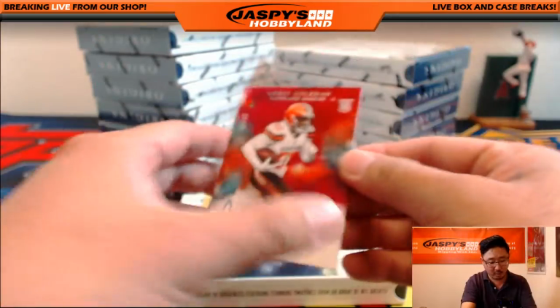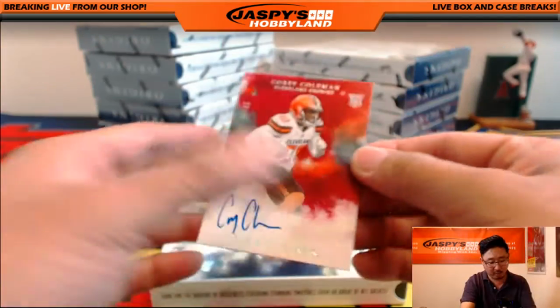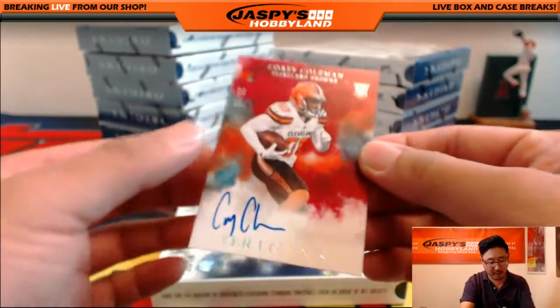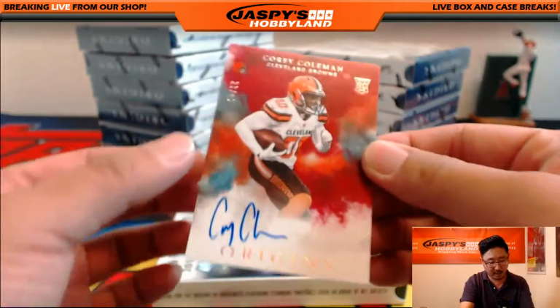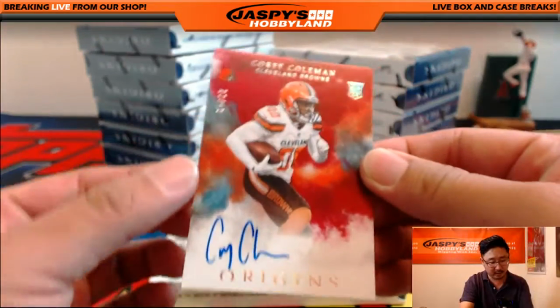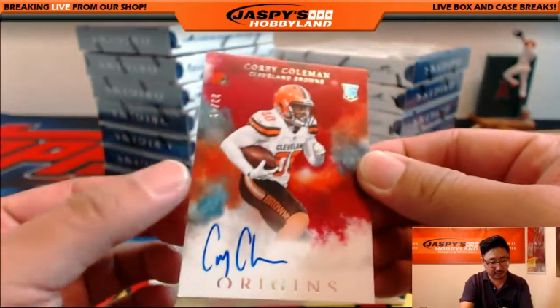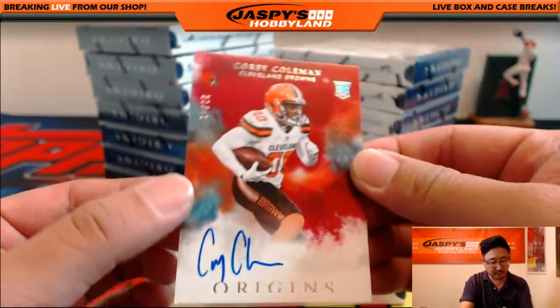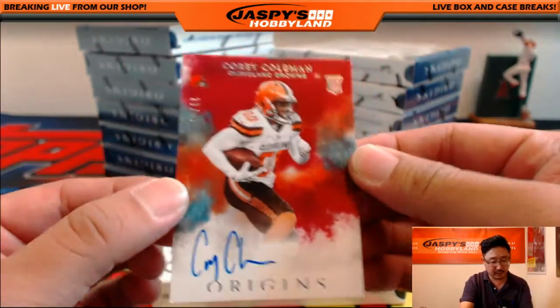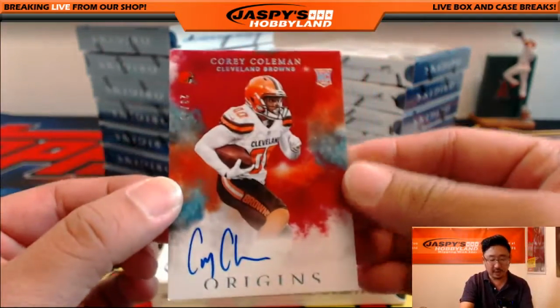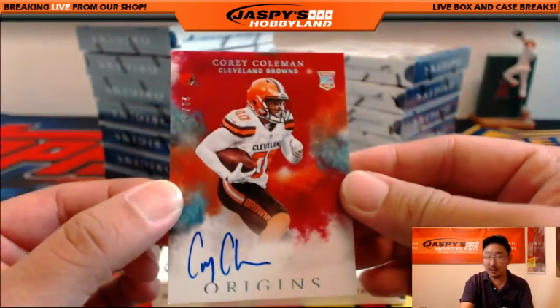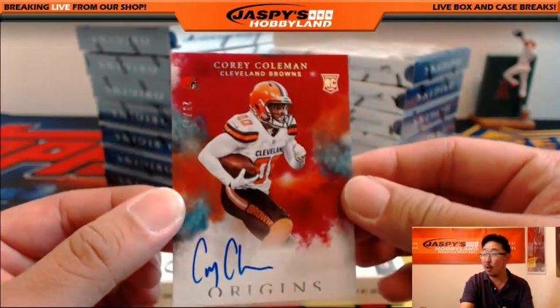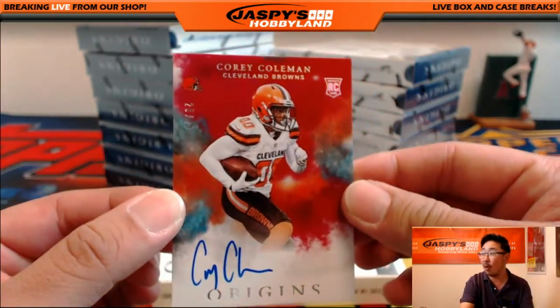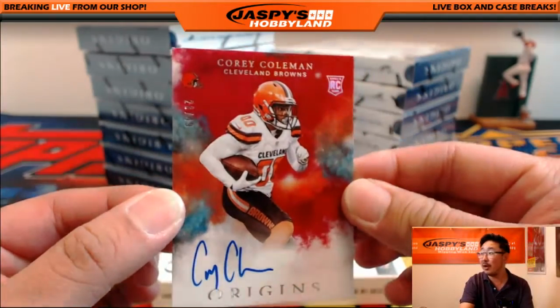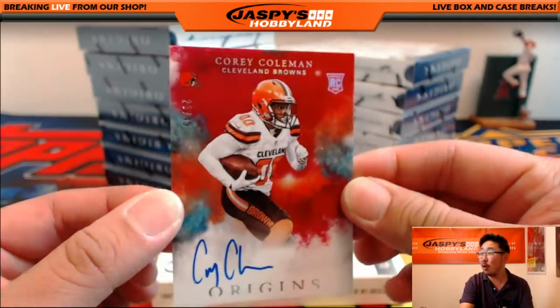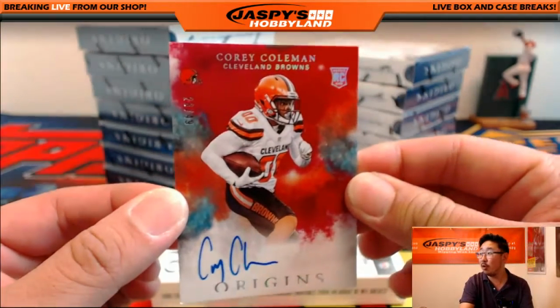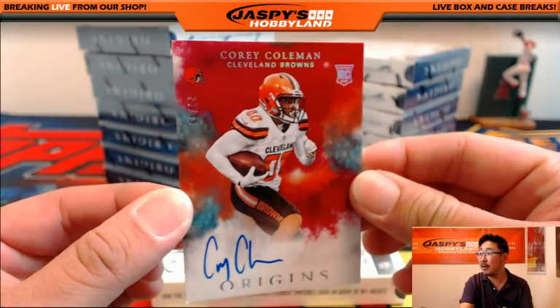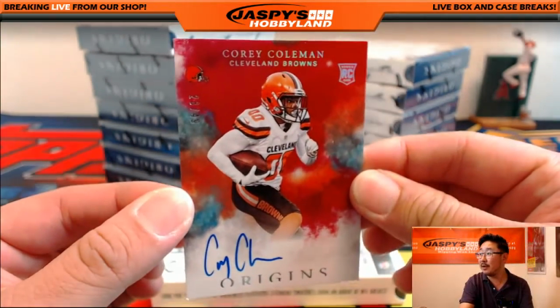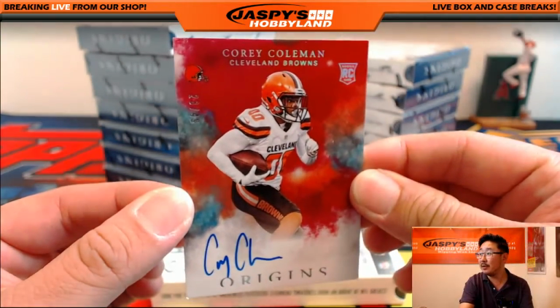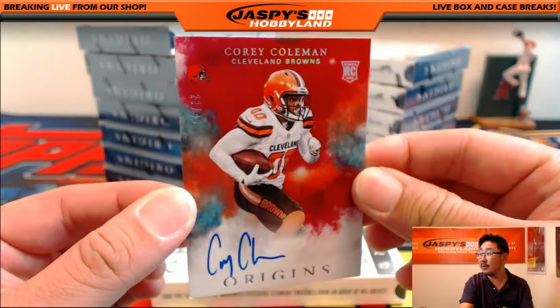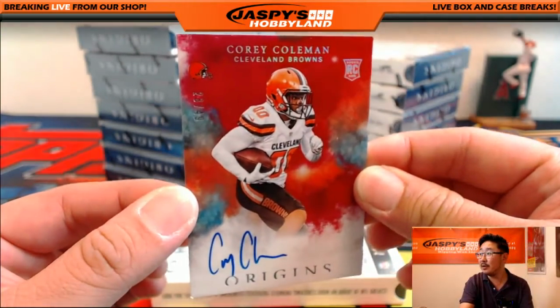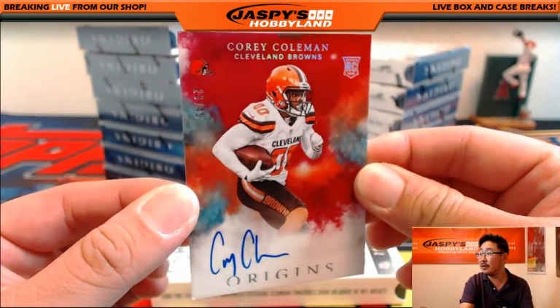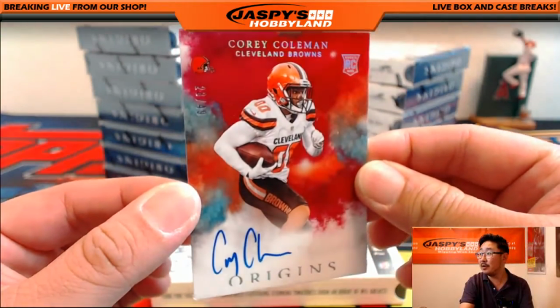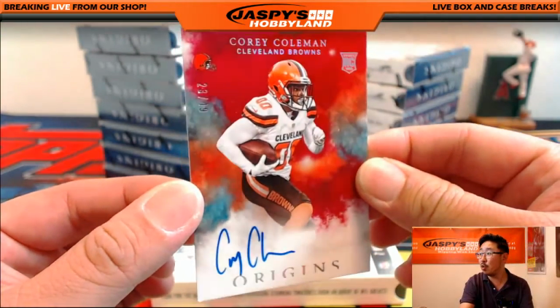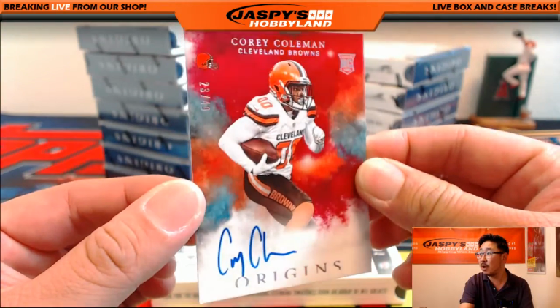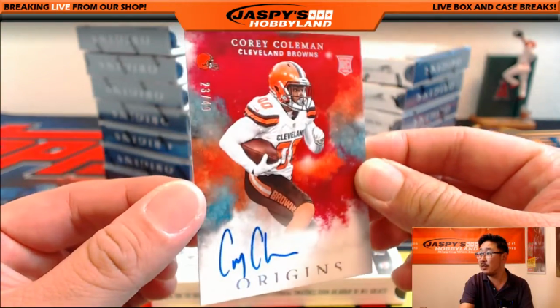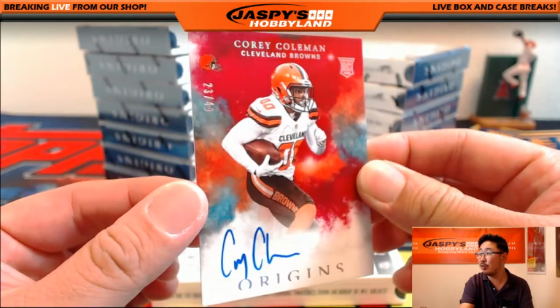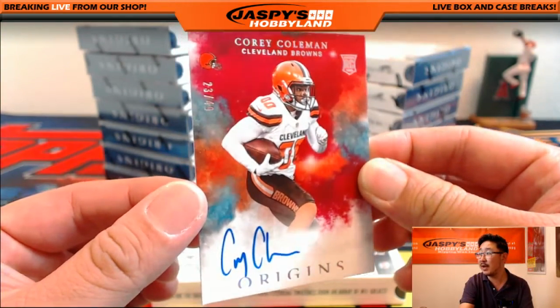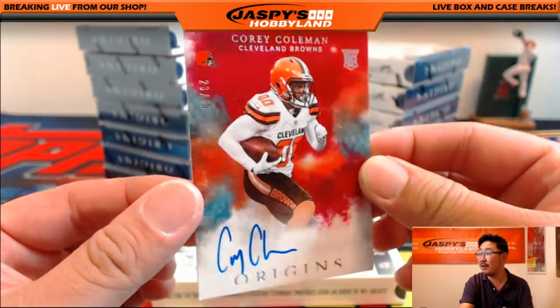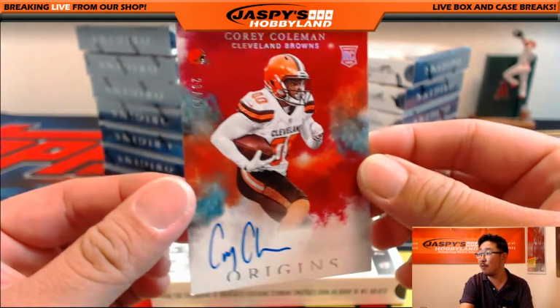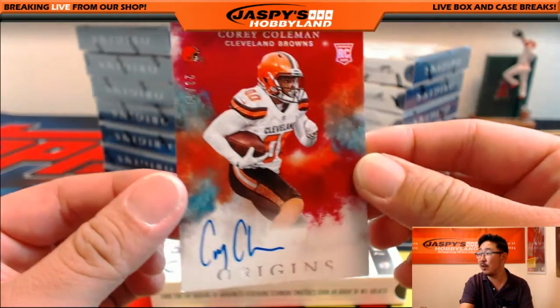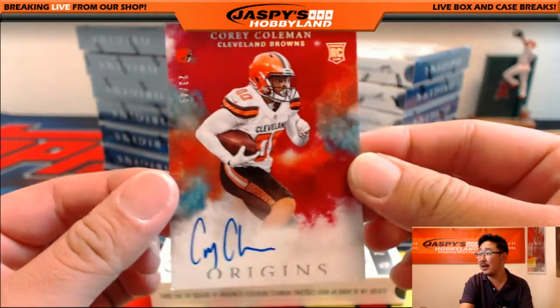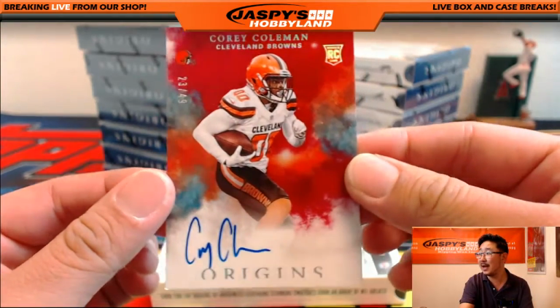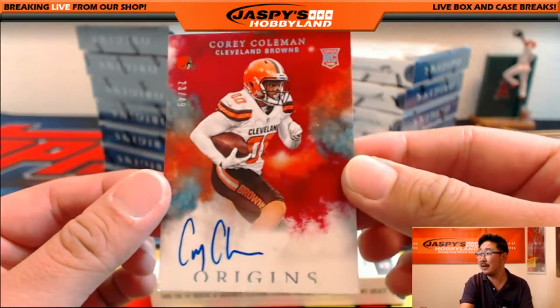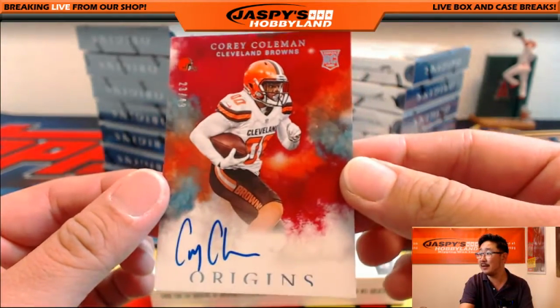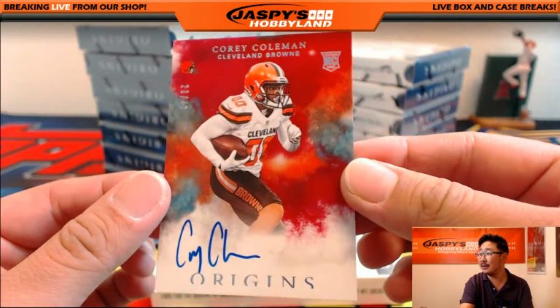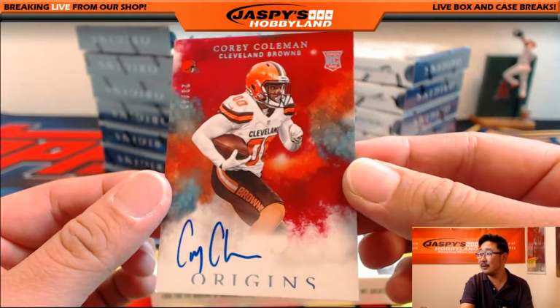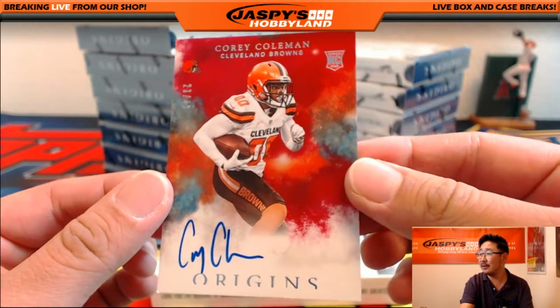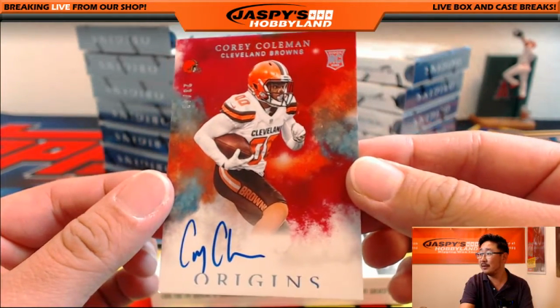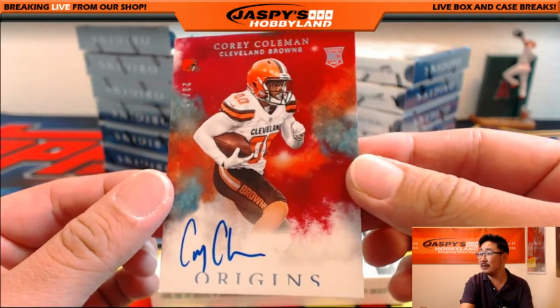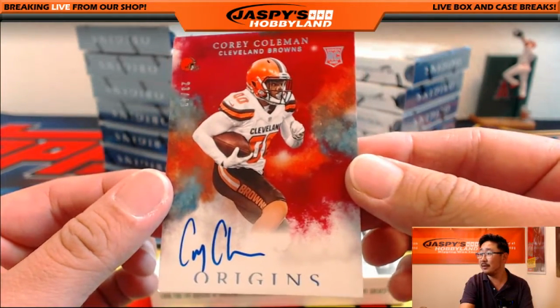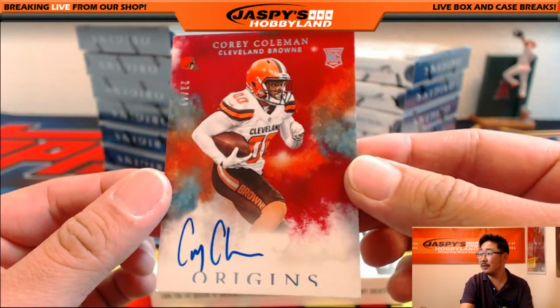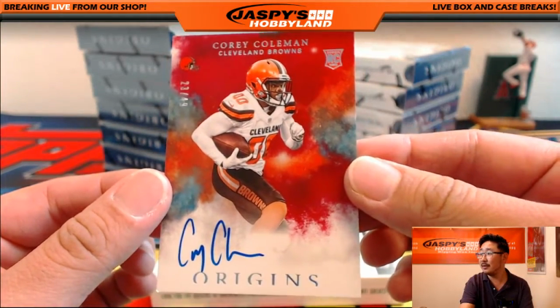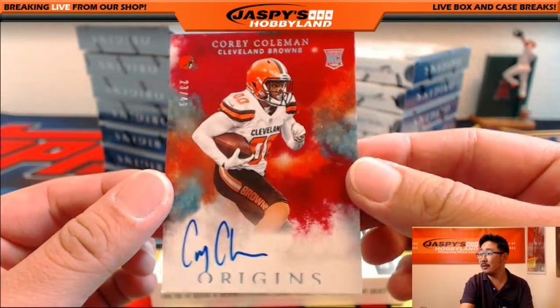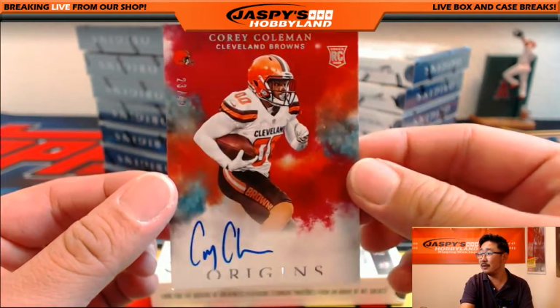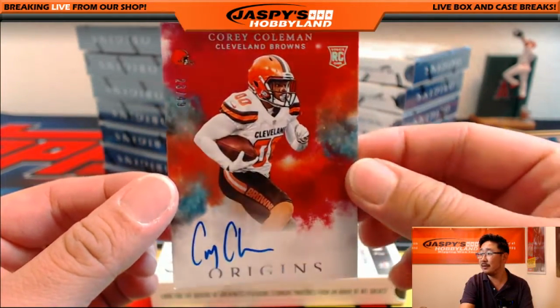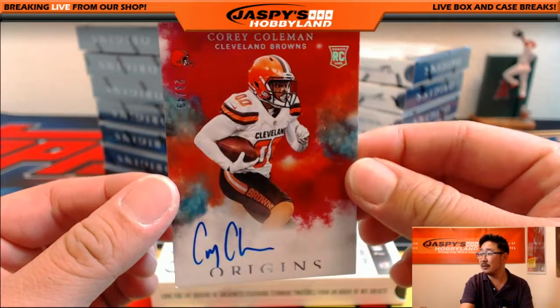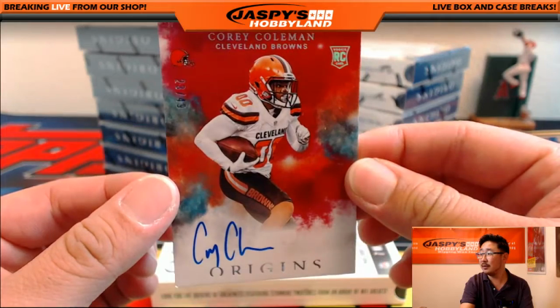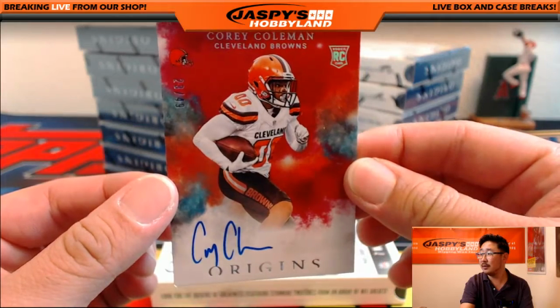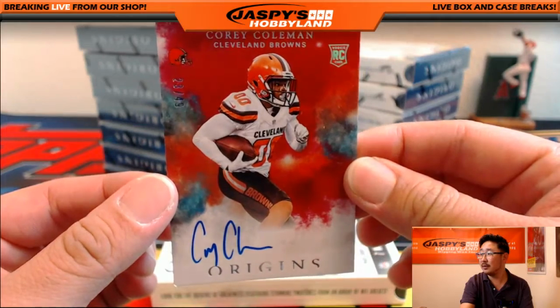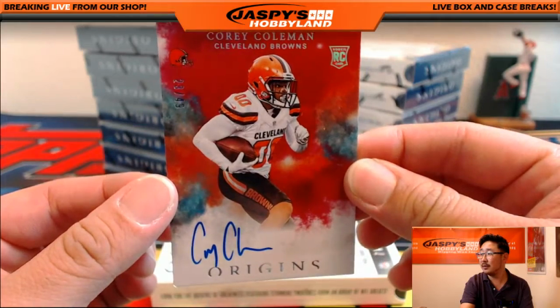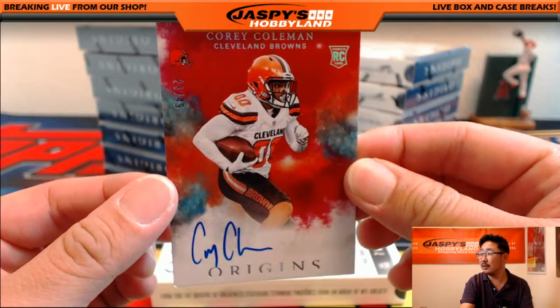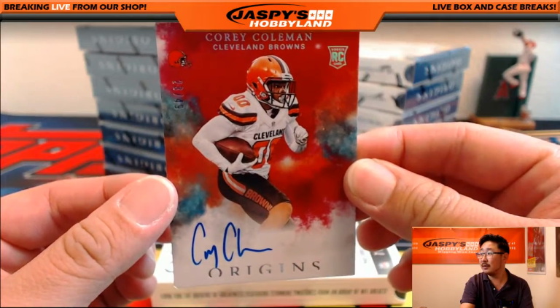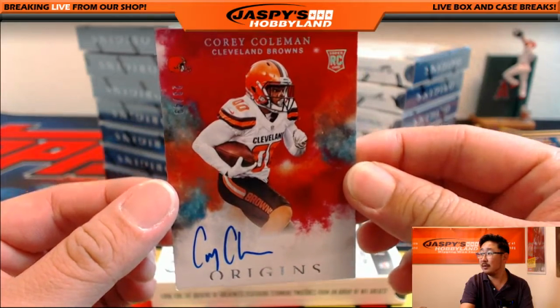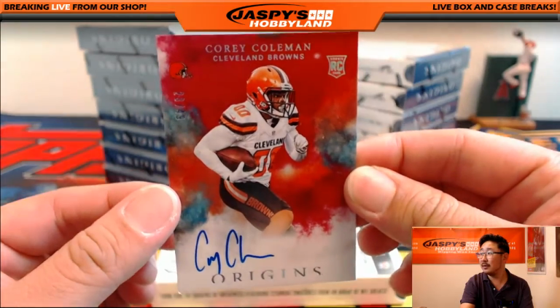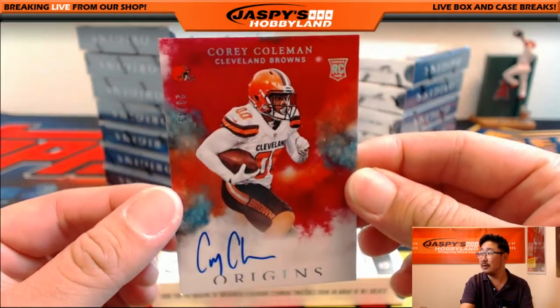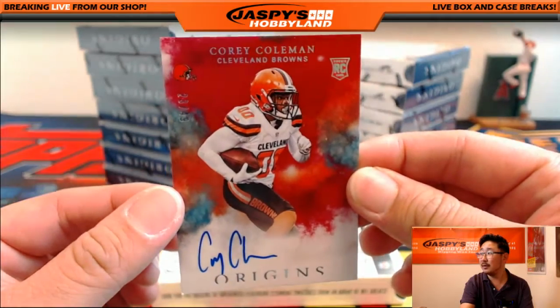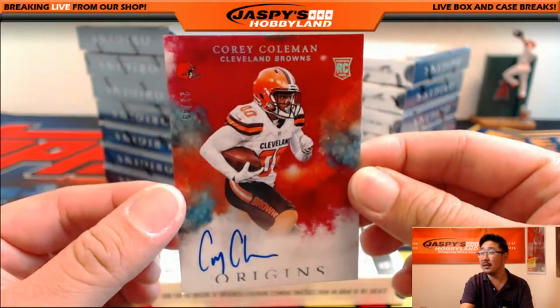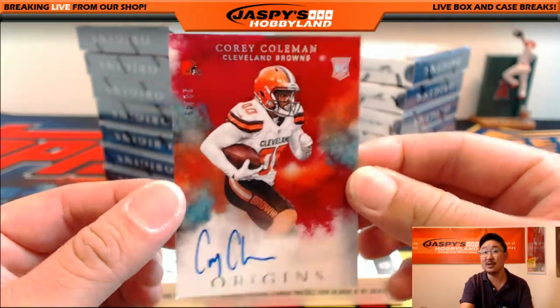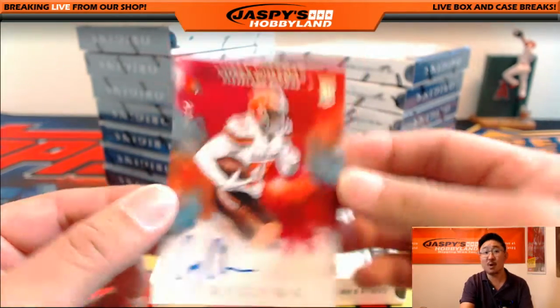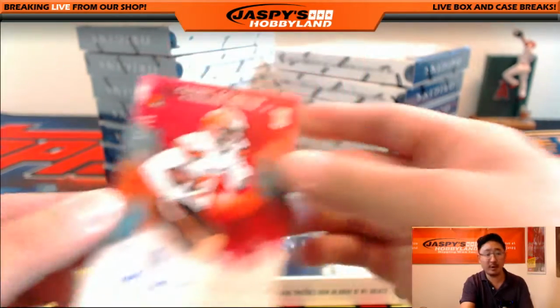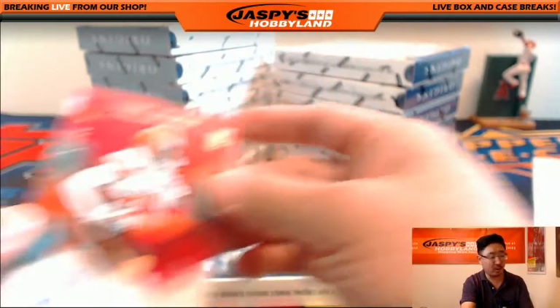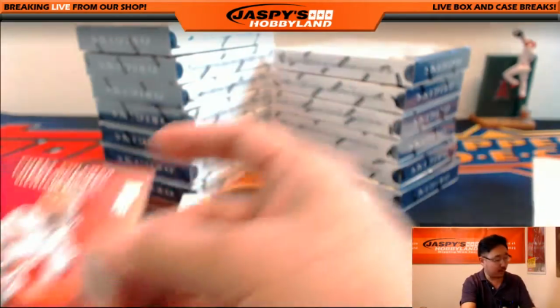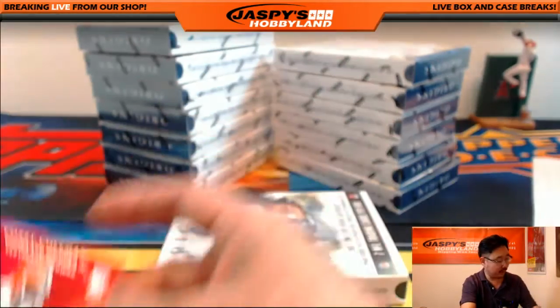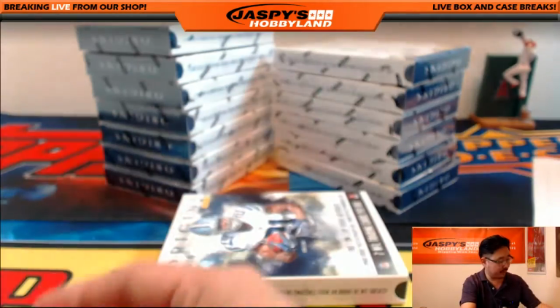More Browns for Ed — Corey Coleman, 23 out of 49. Nice Corey Coleman there.